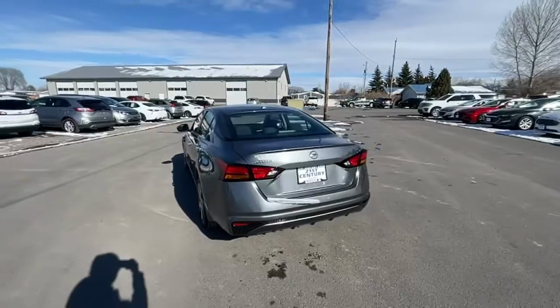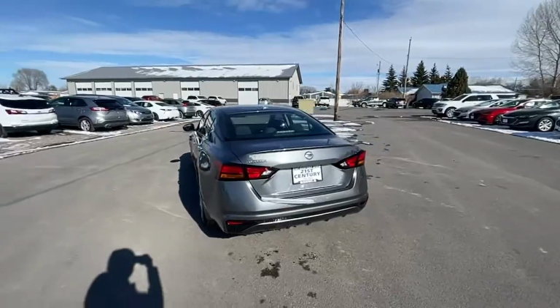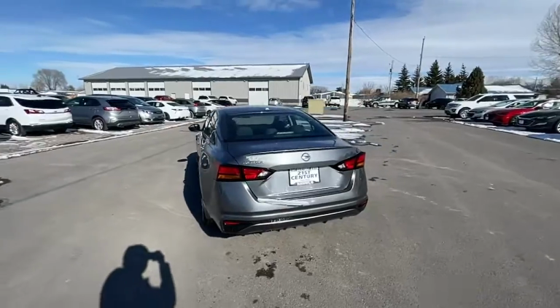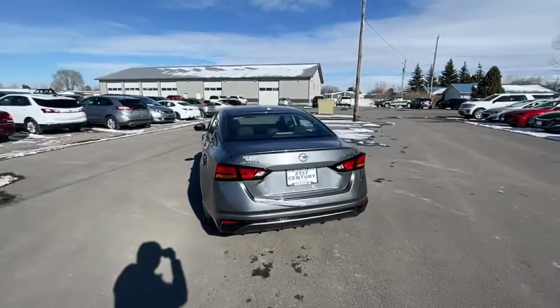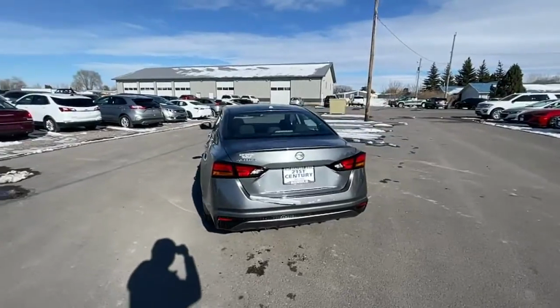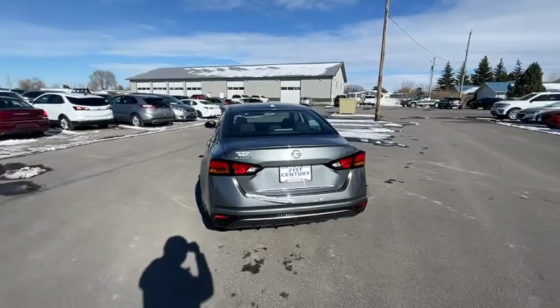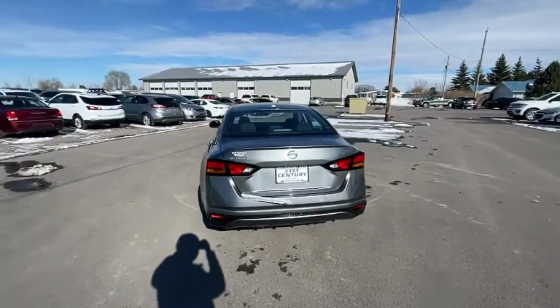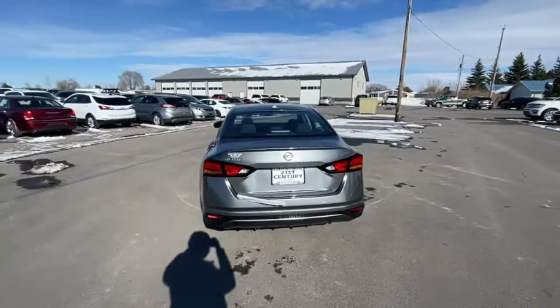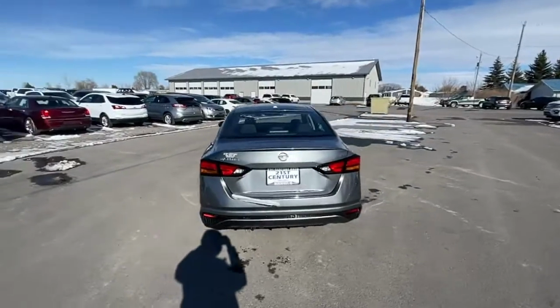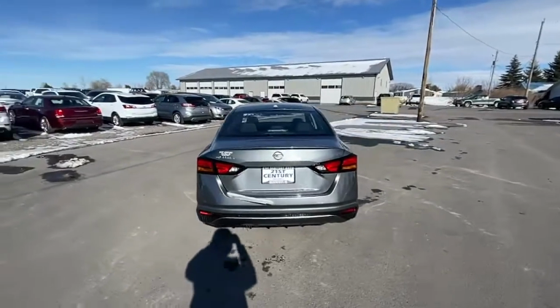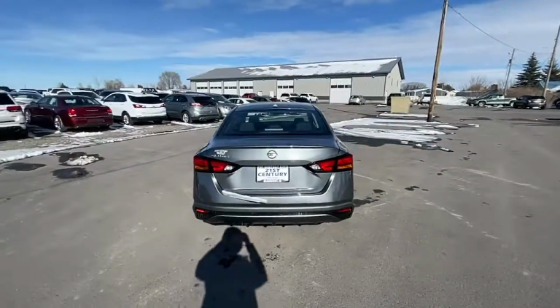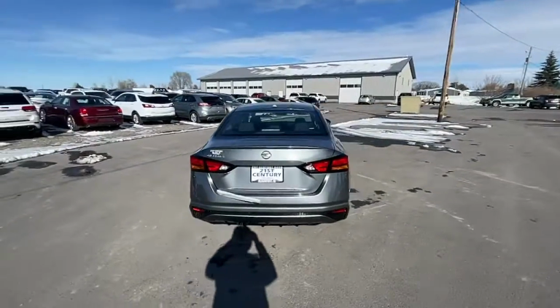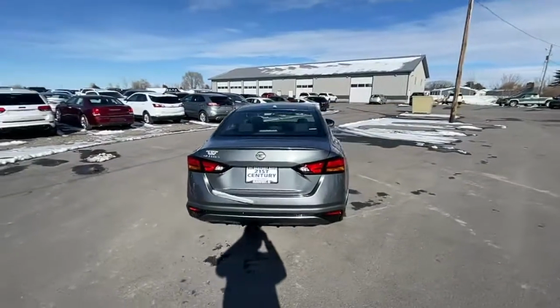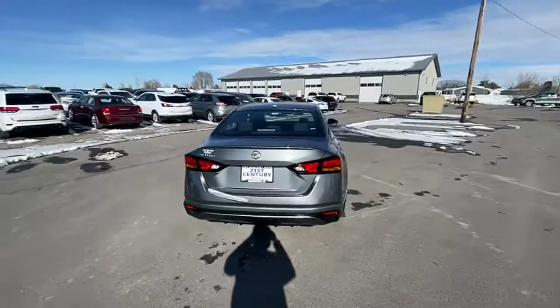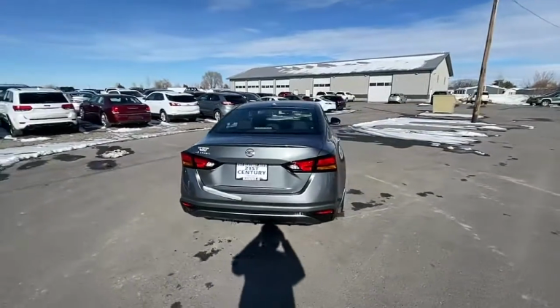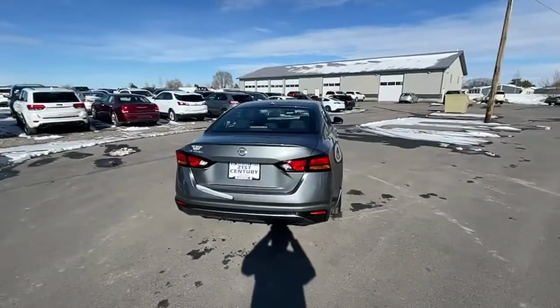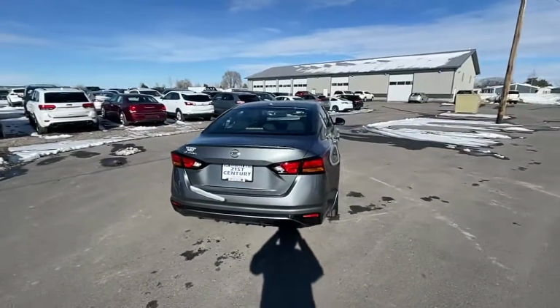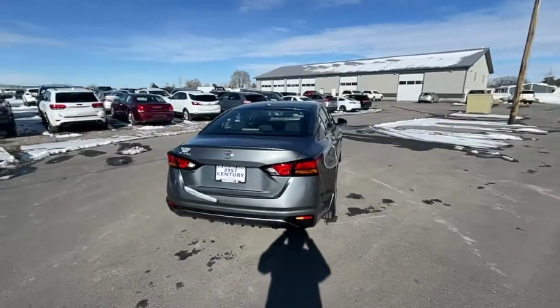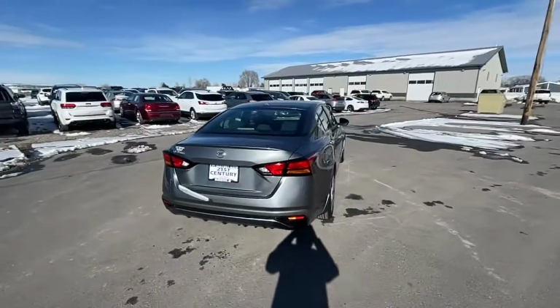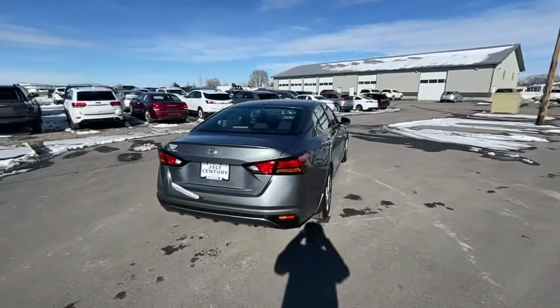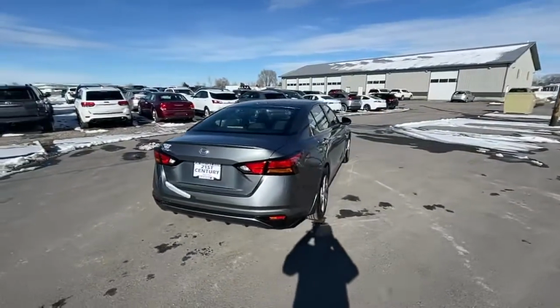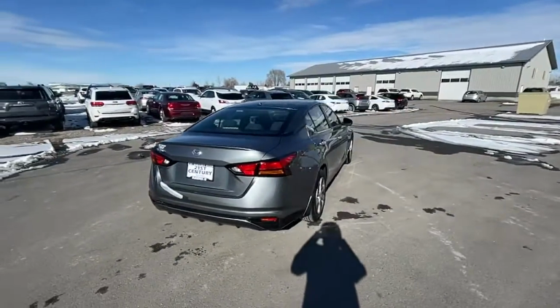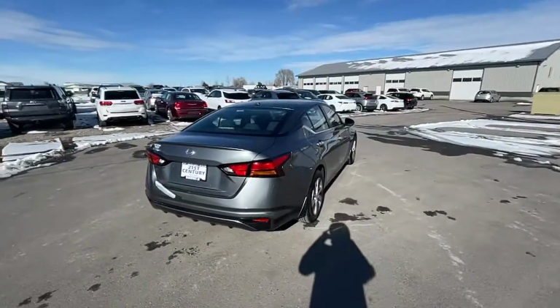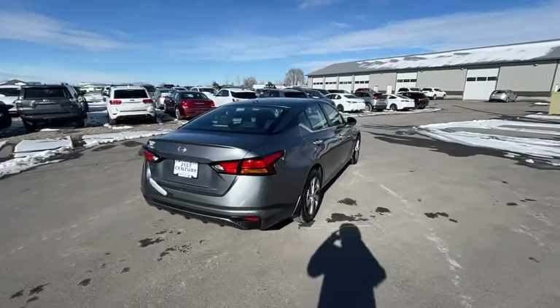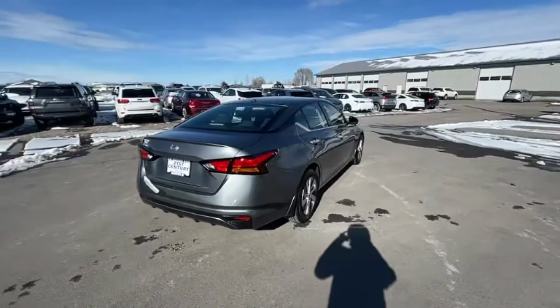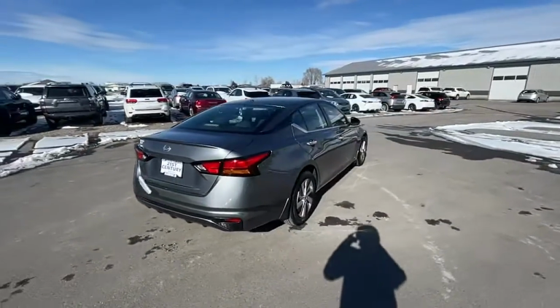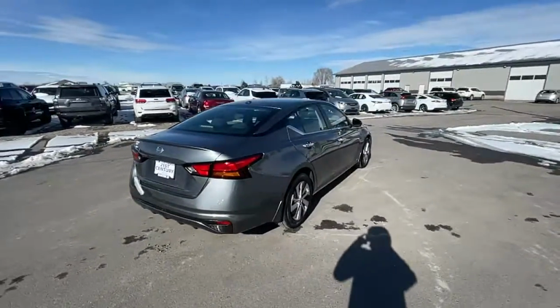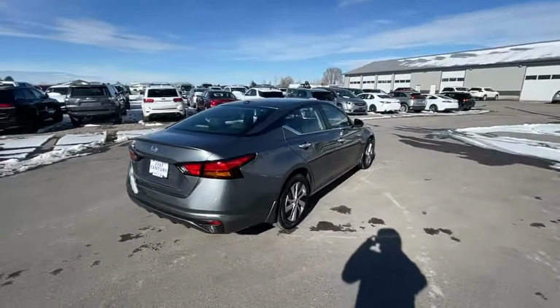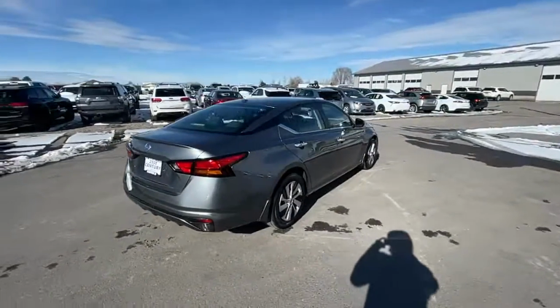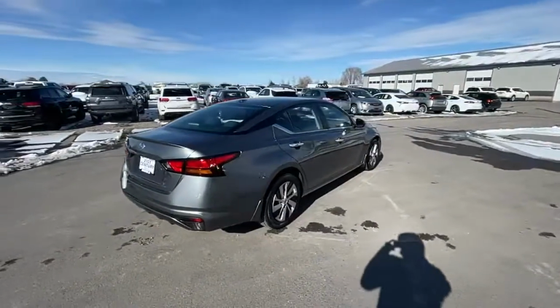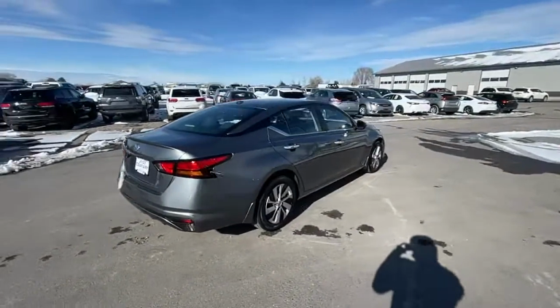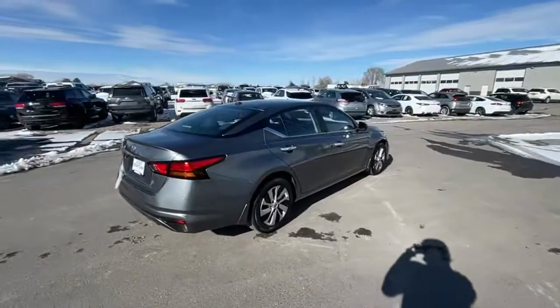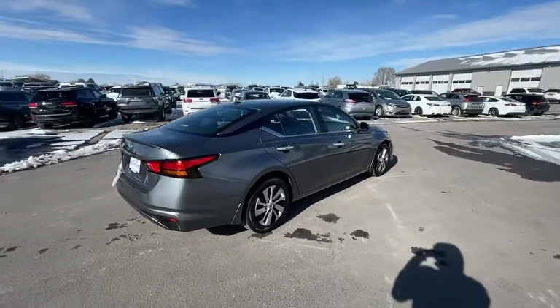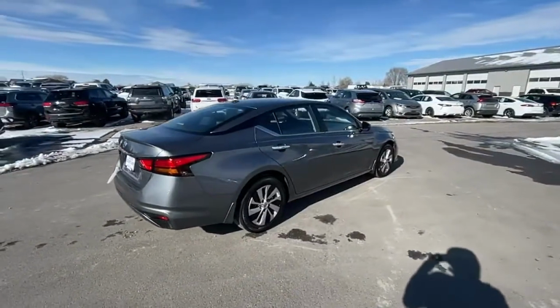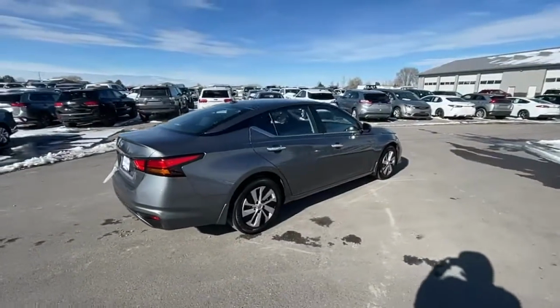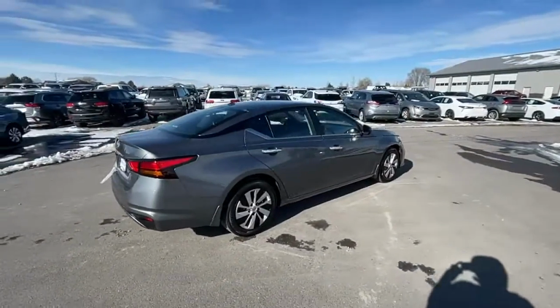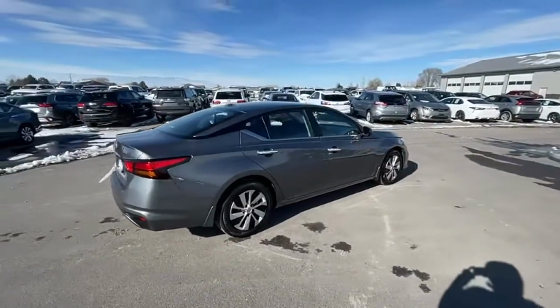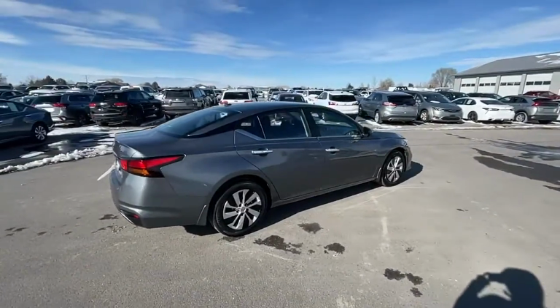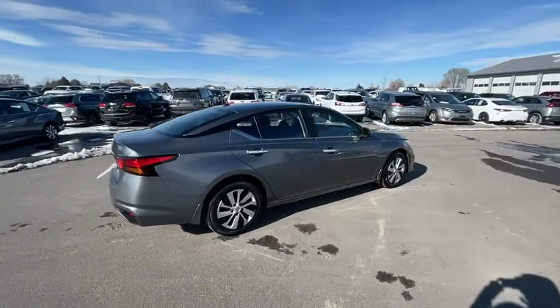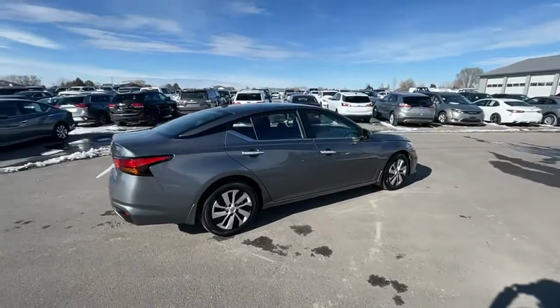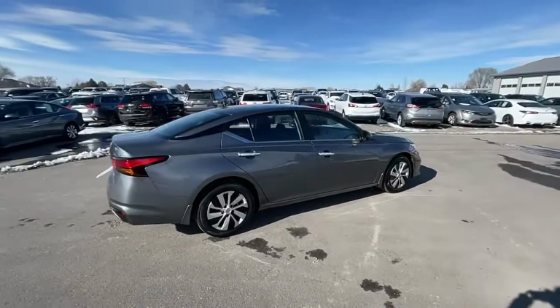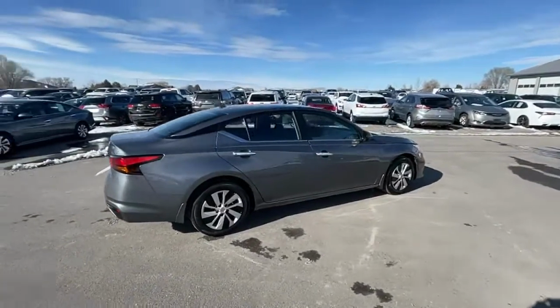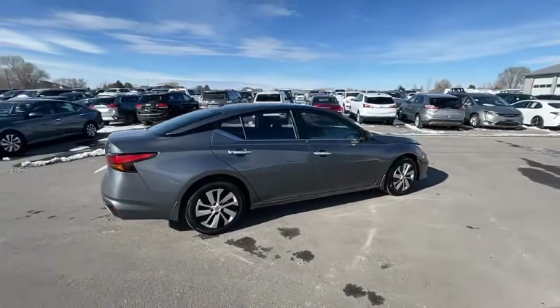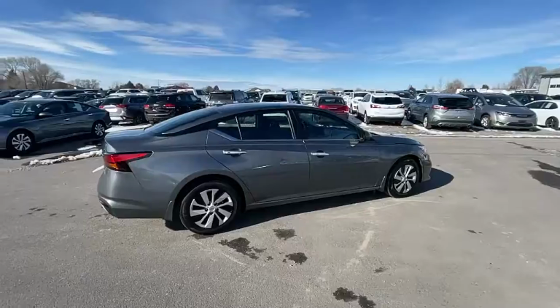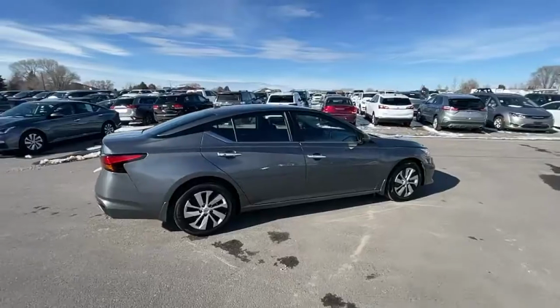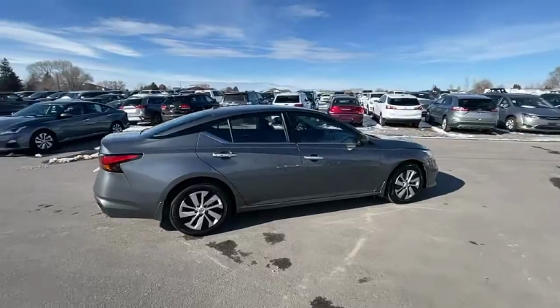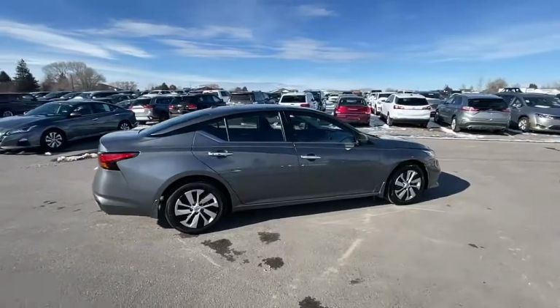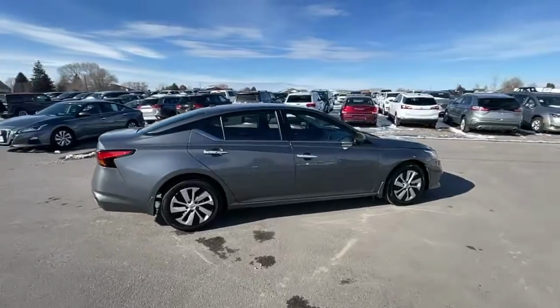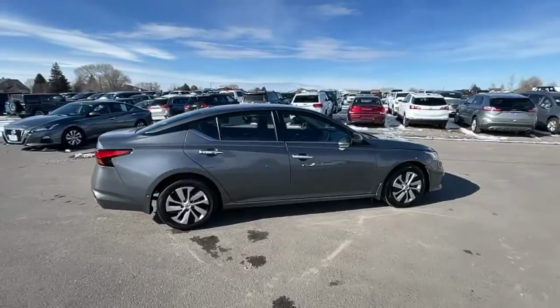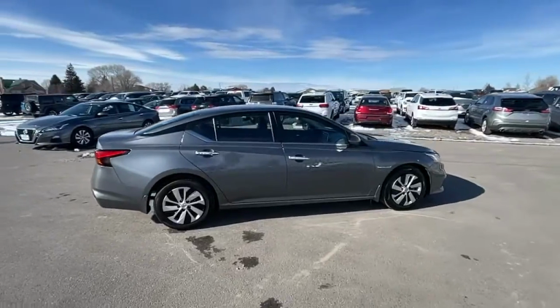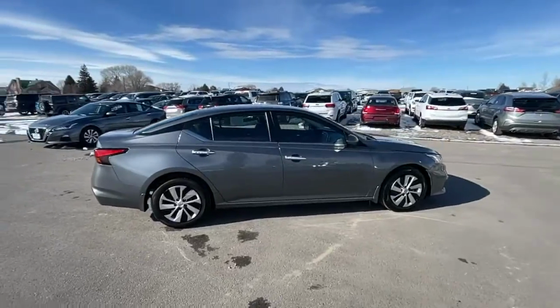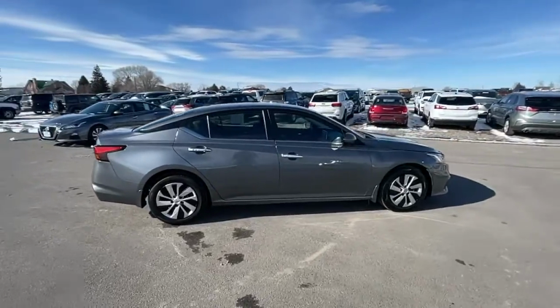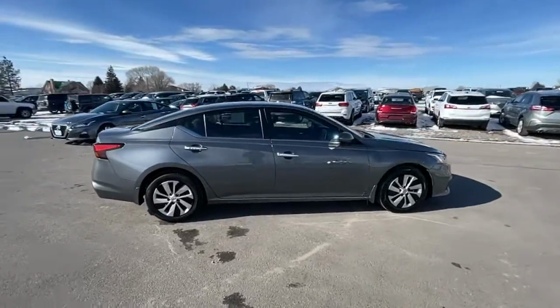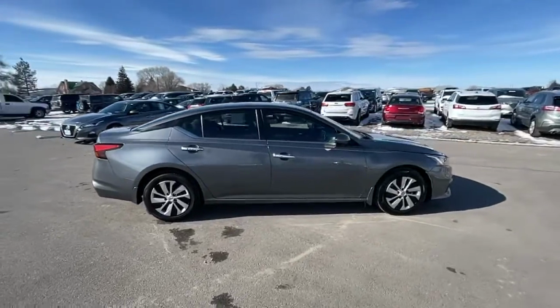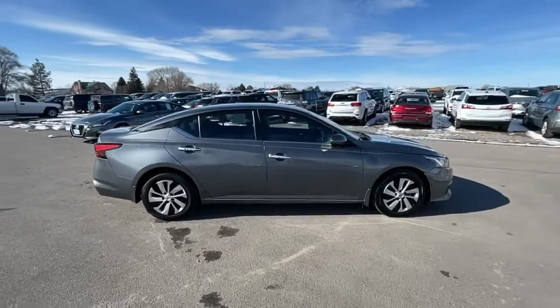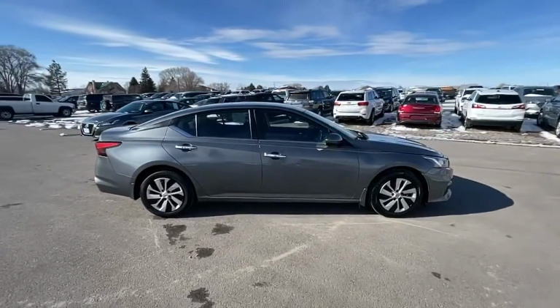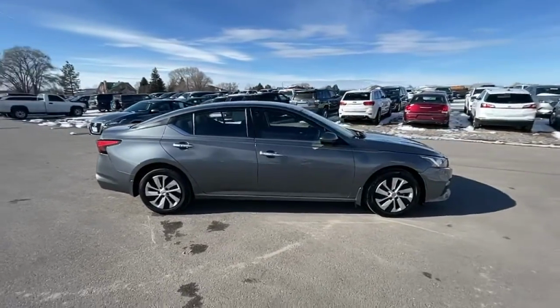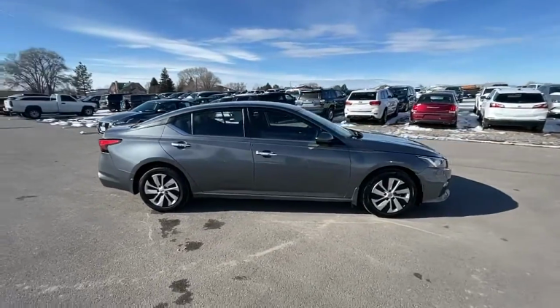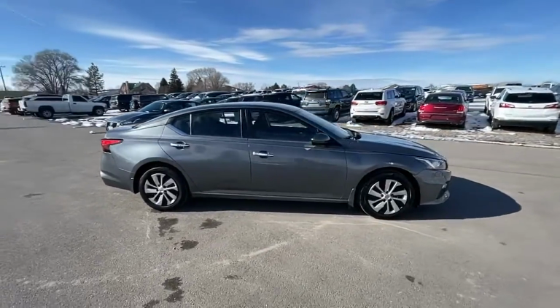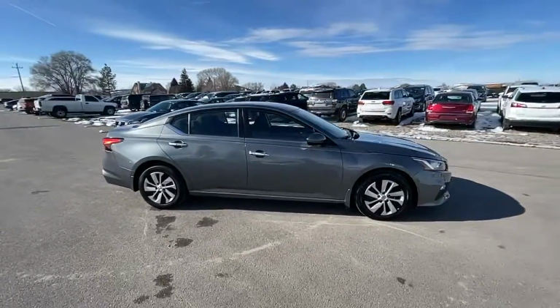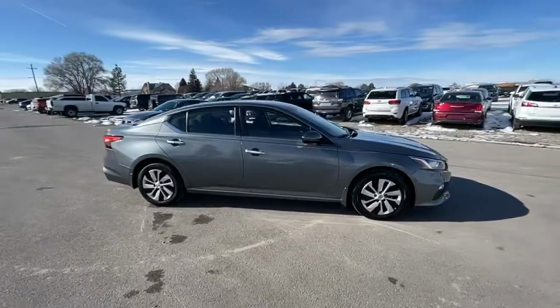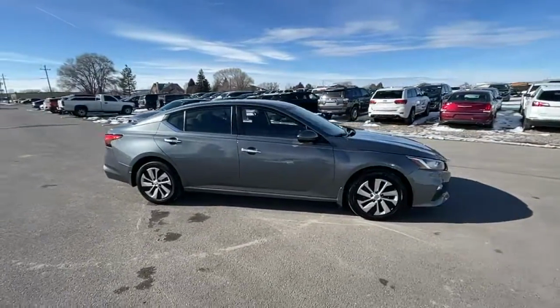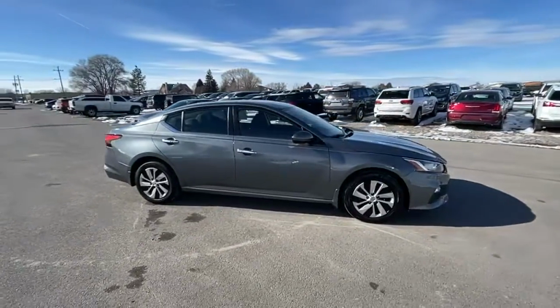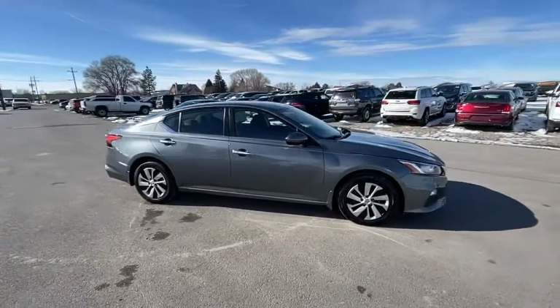Here's a stylish, family-friendly Nissan Altima — the midsize sedan with available all-wheel drive and standard driver assist safety features.